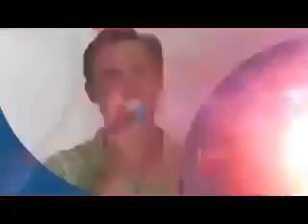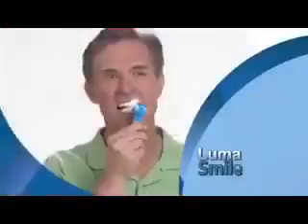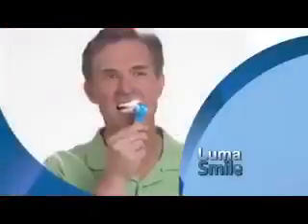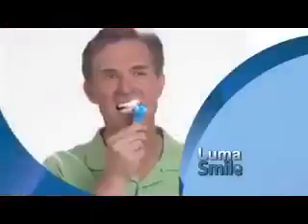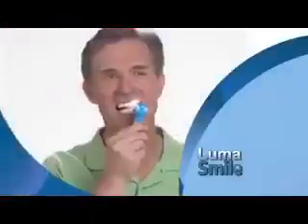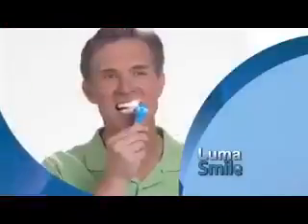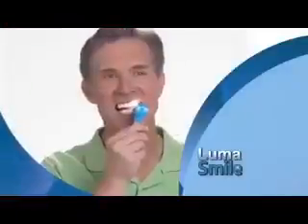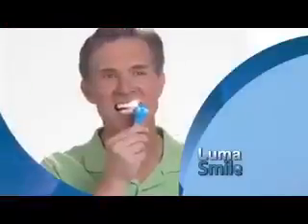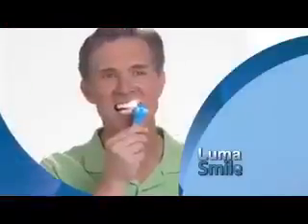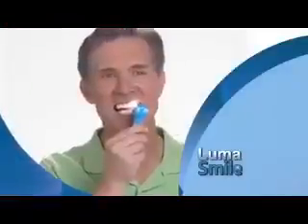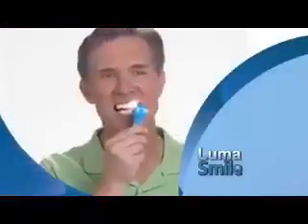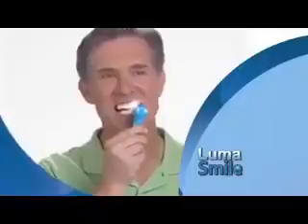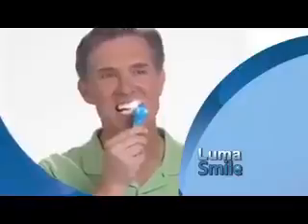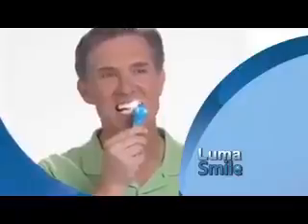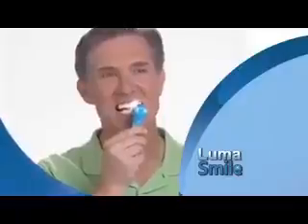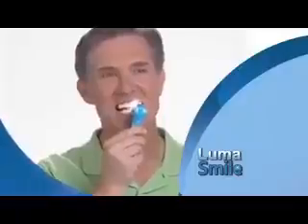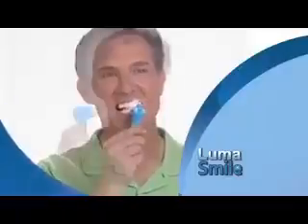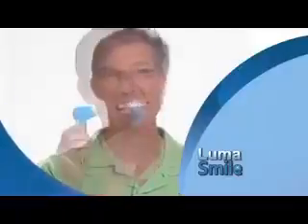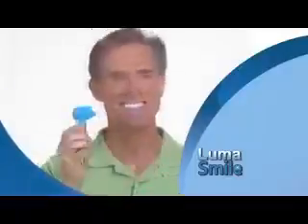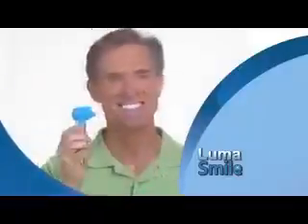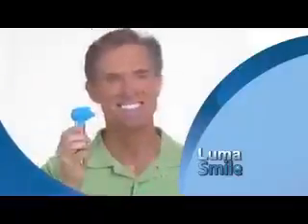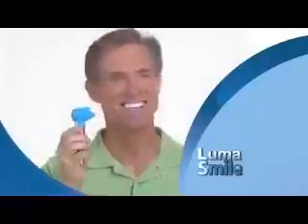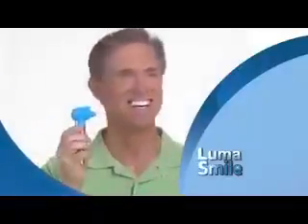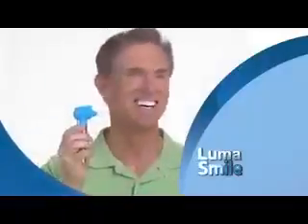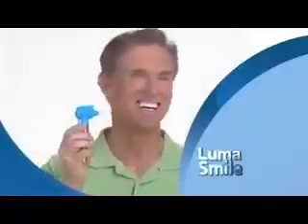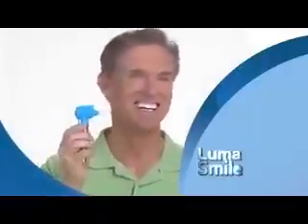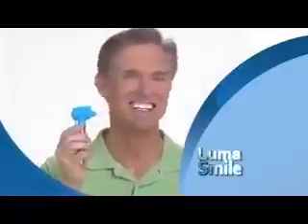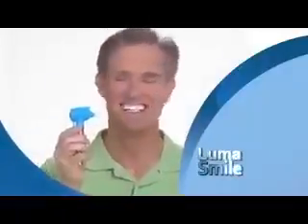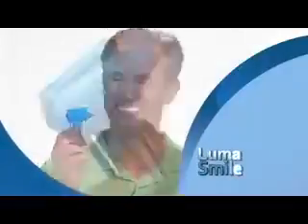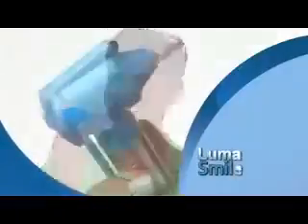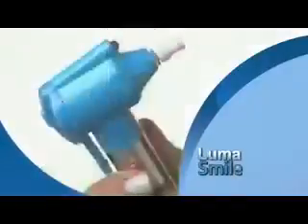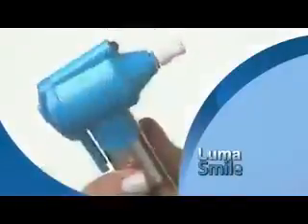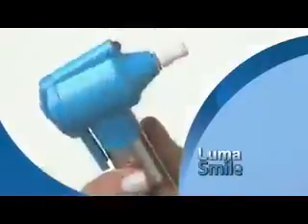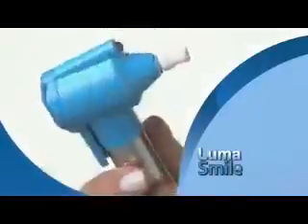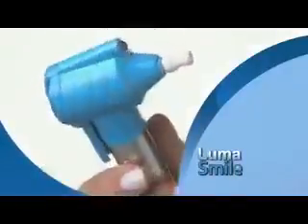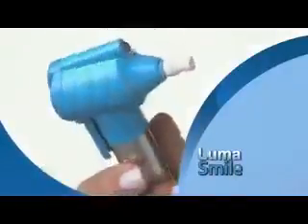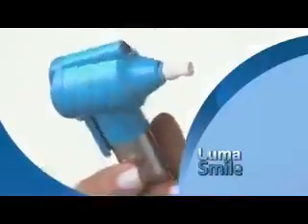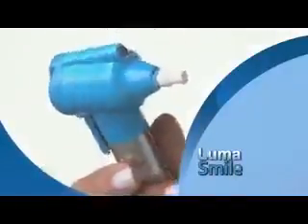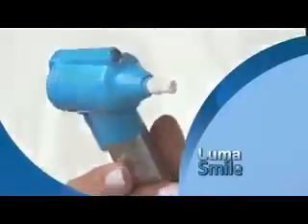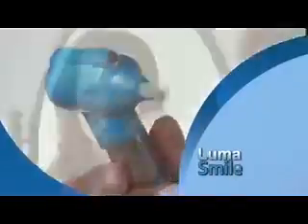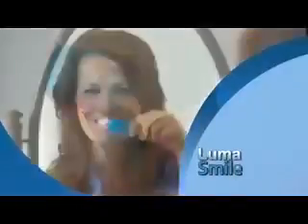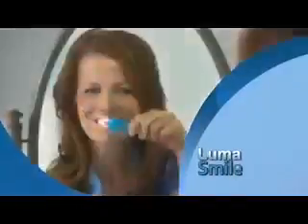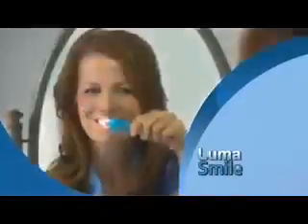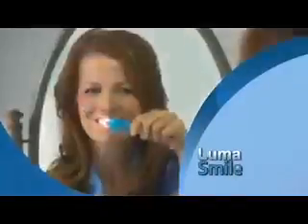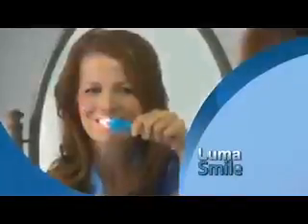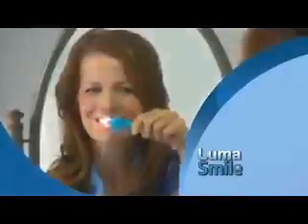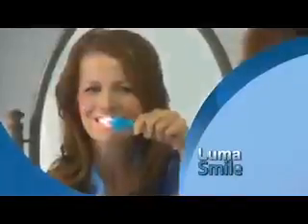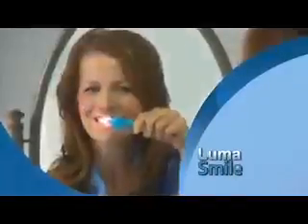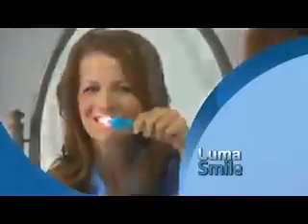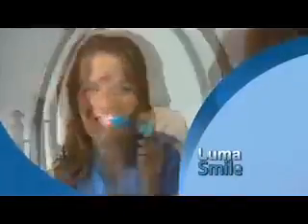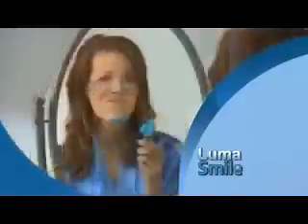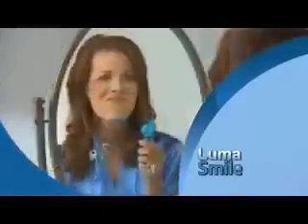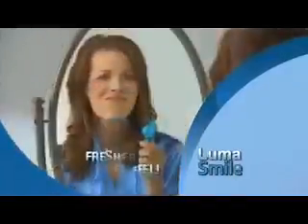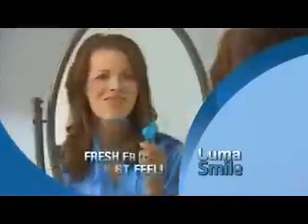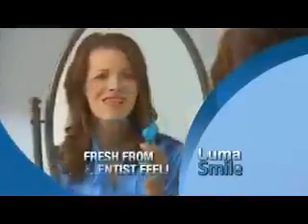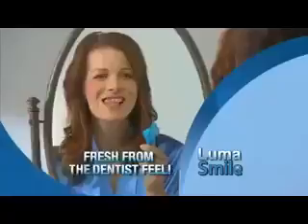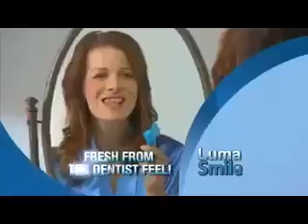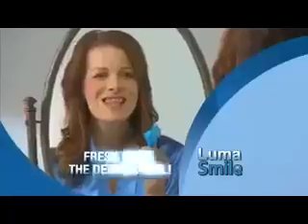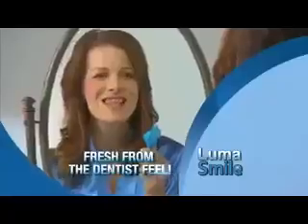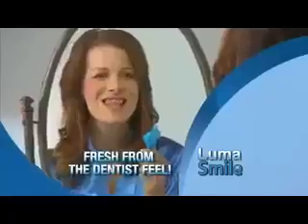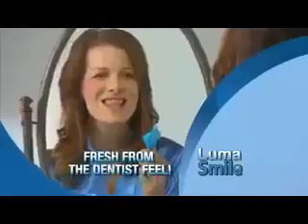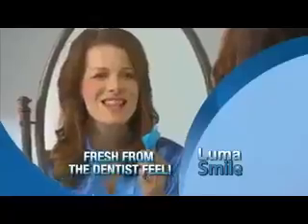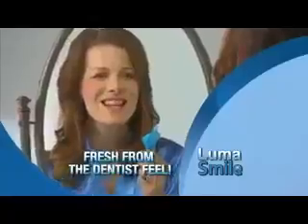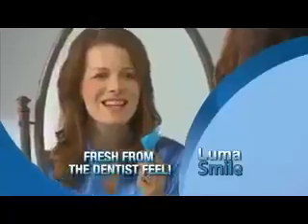Now you can get a perfect smile in just a minute a day with LumaSmile, the at-home tooth polisher that gives you the fresh from the dentist feeling.